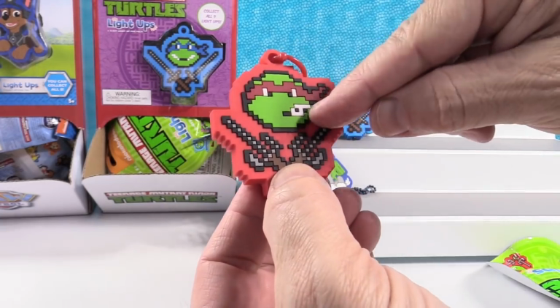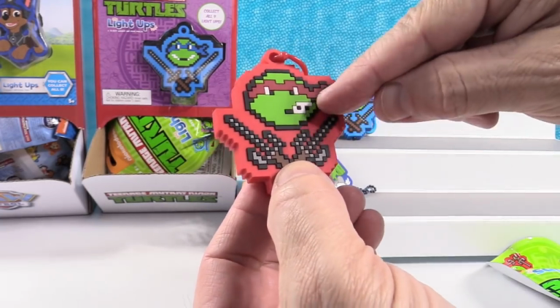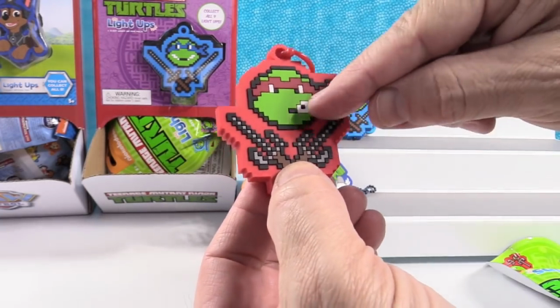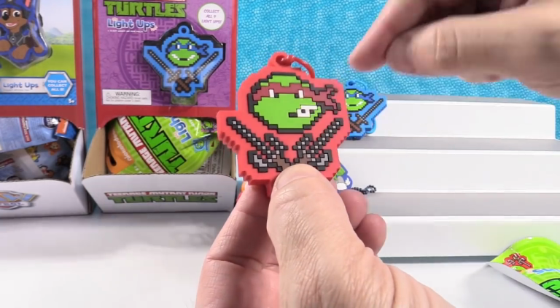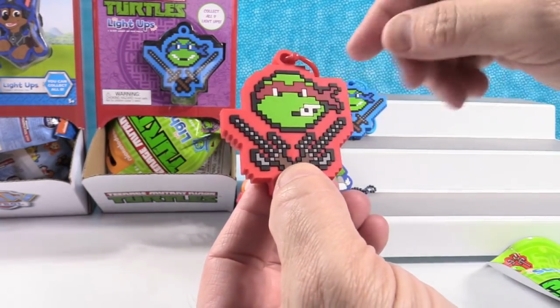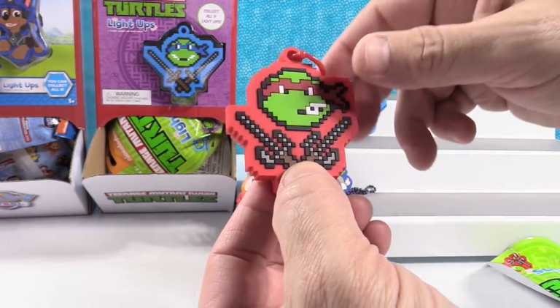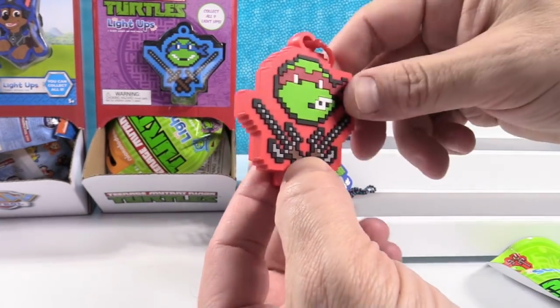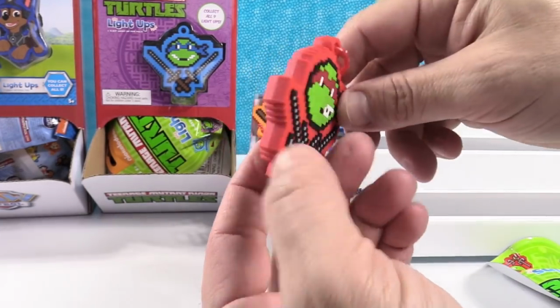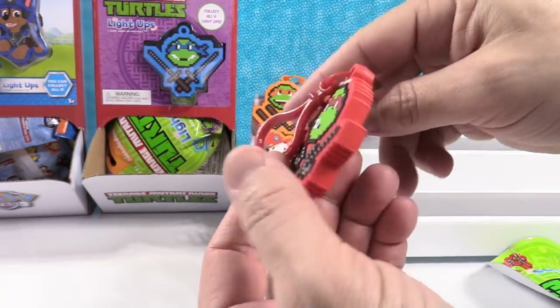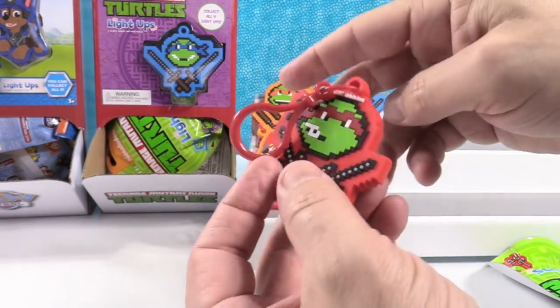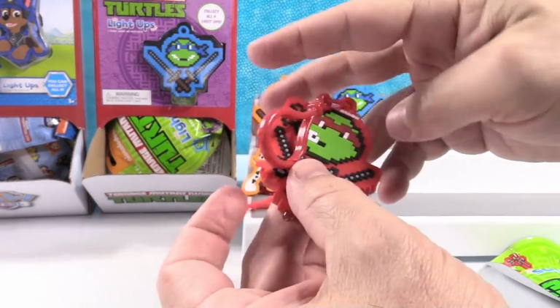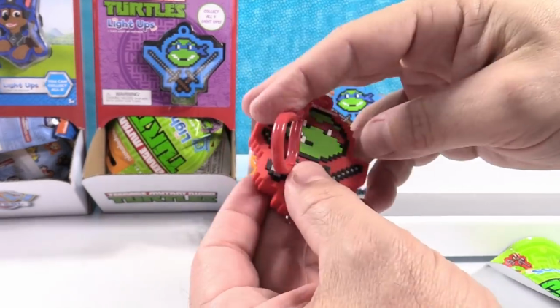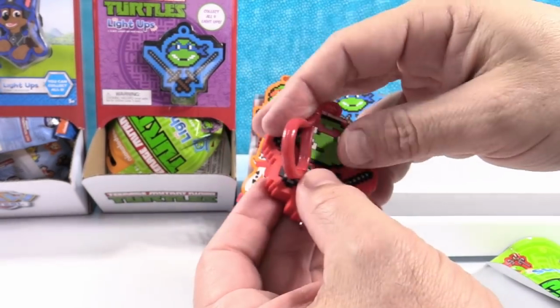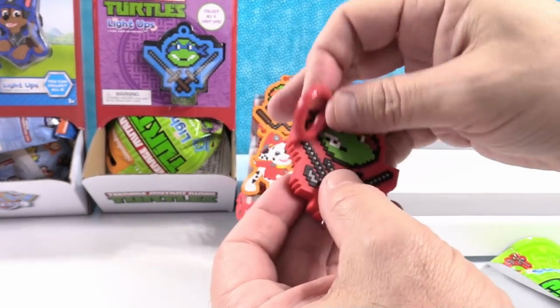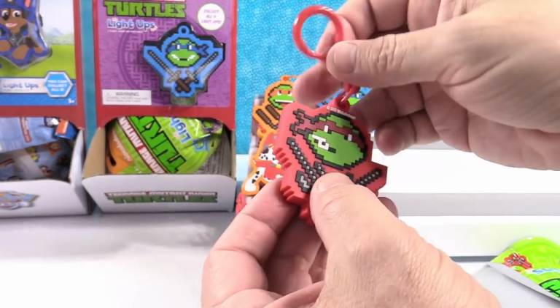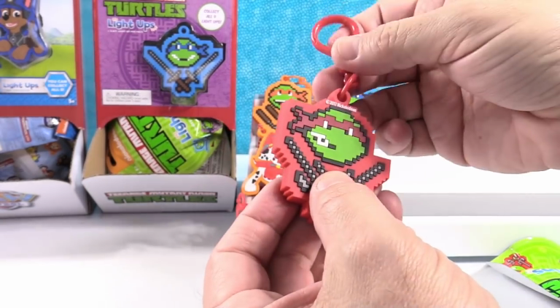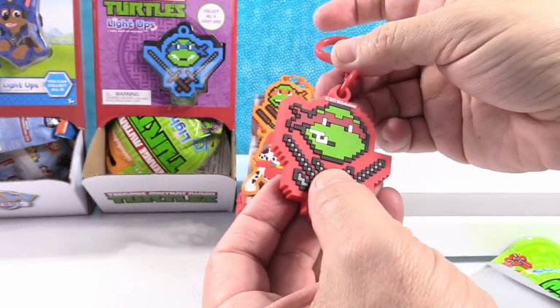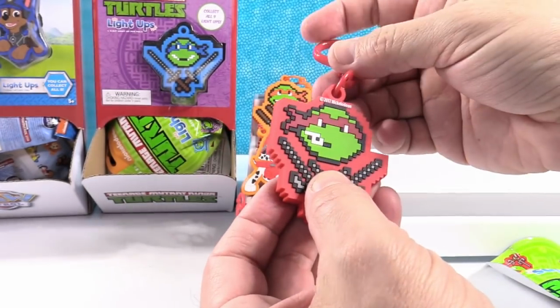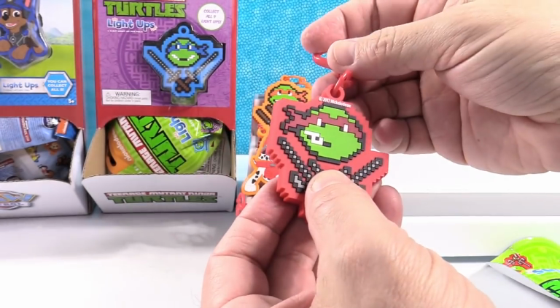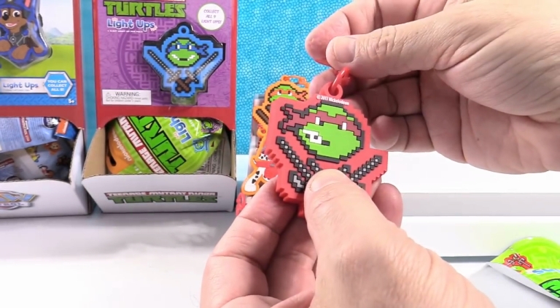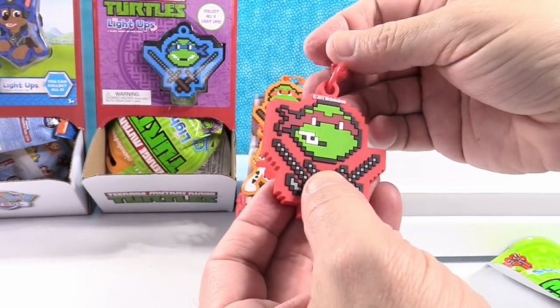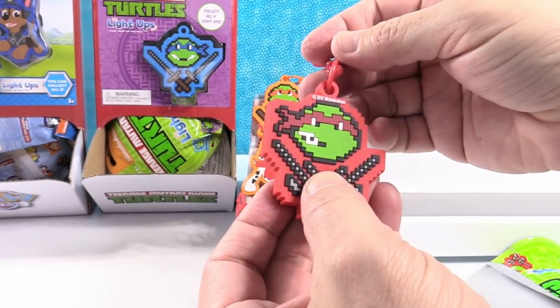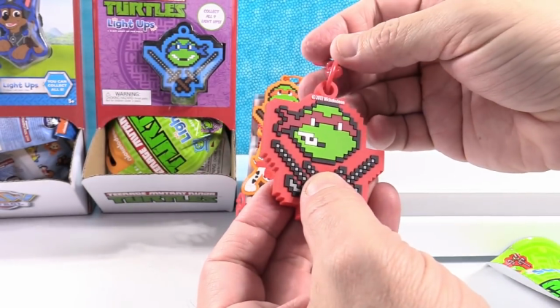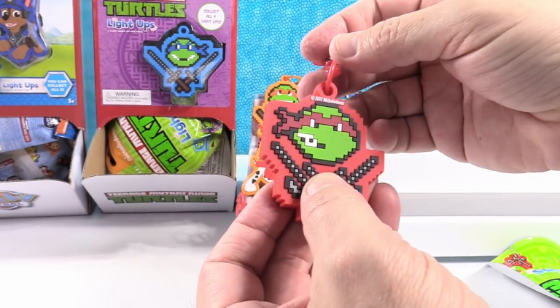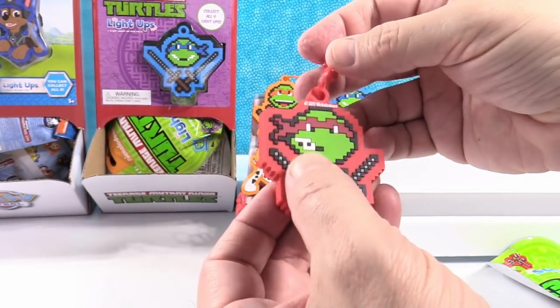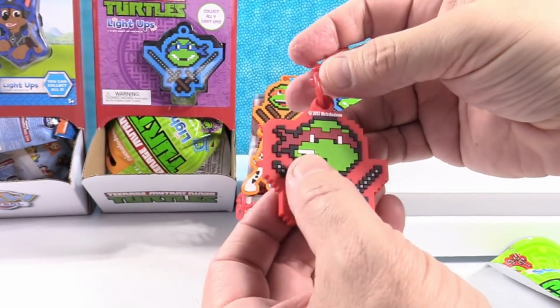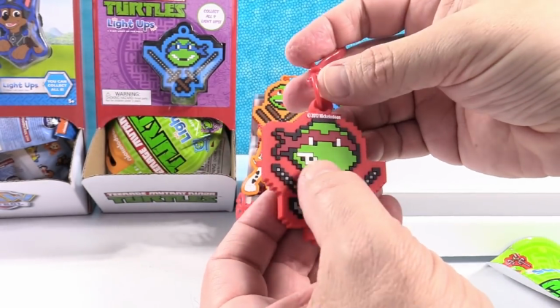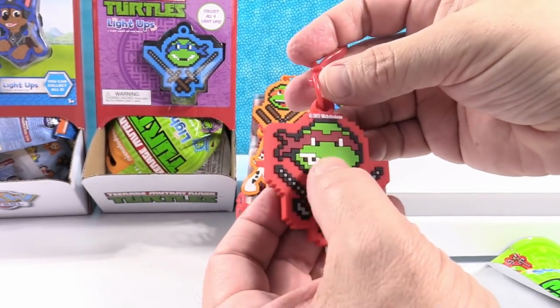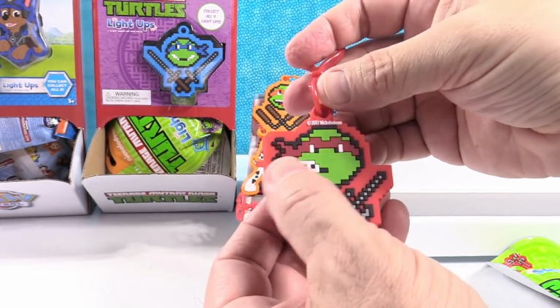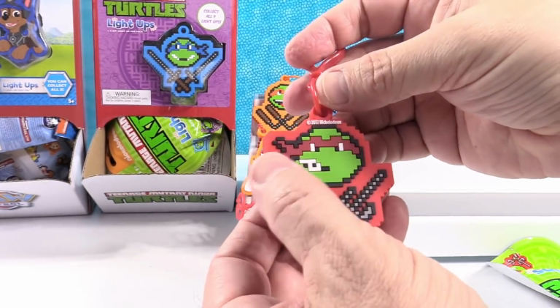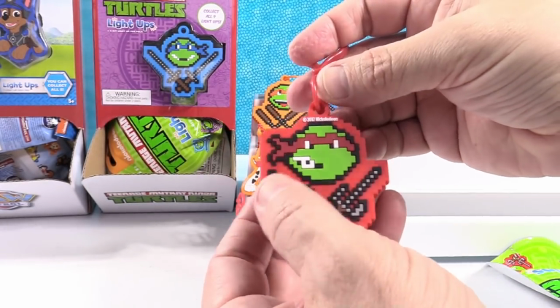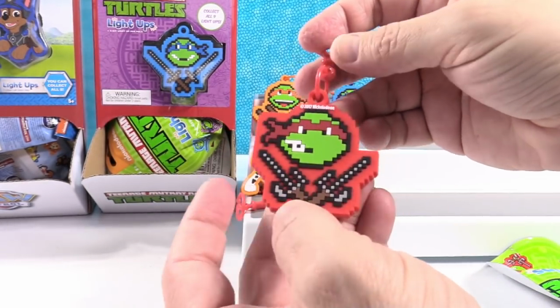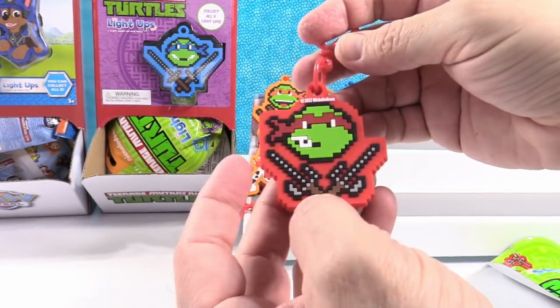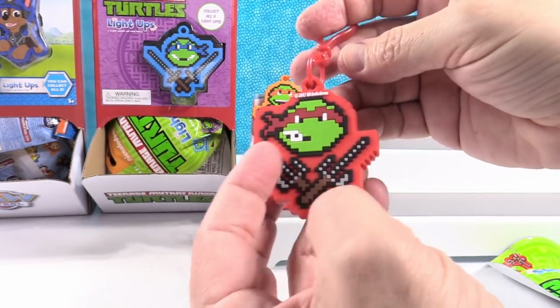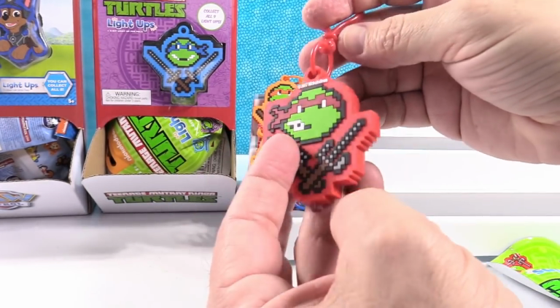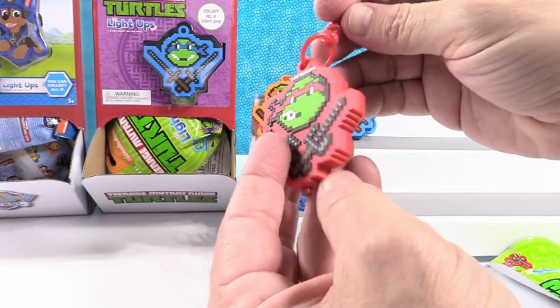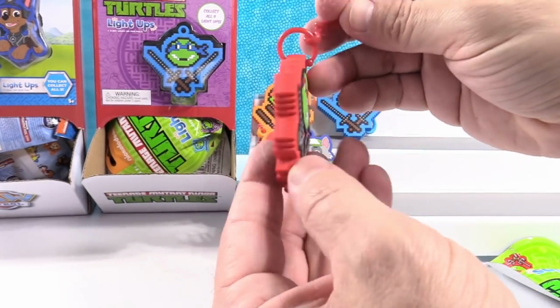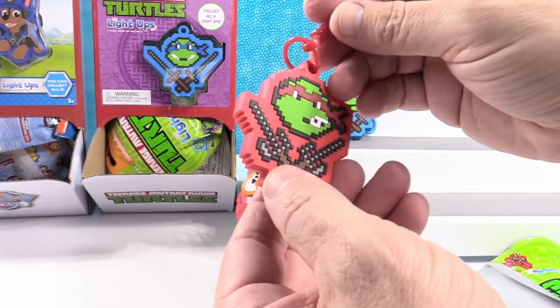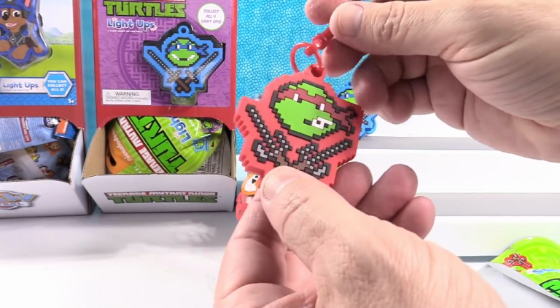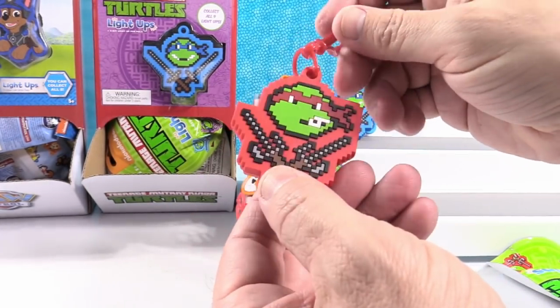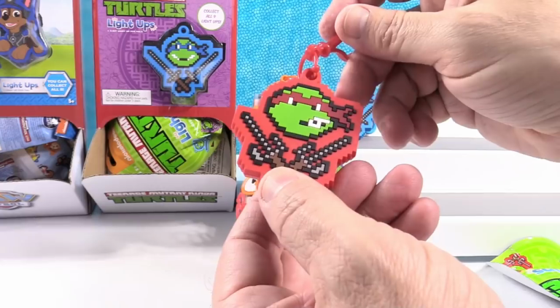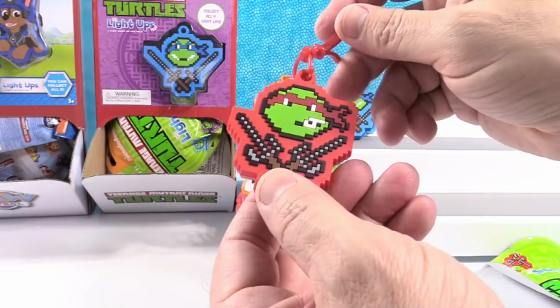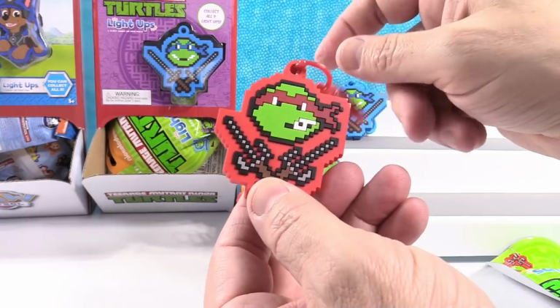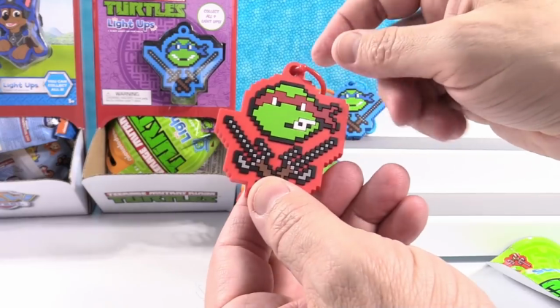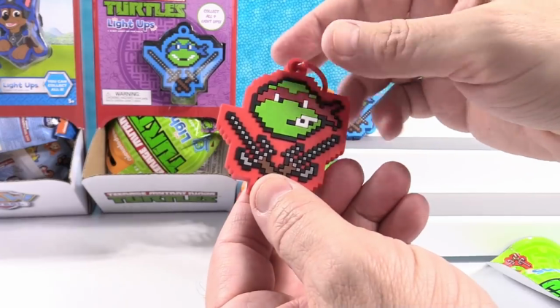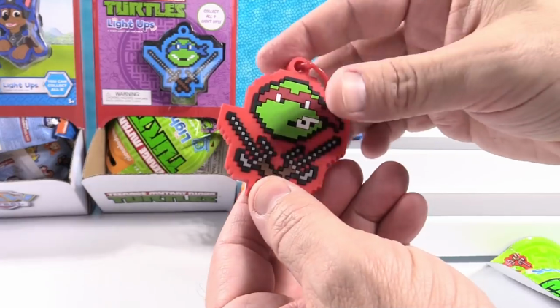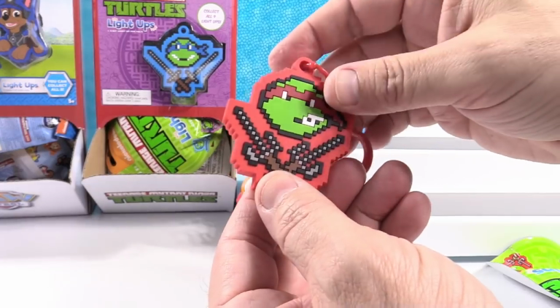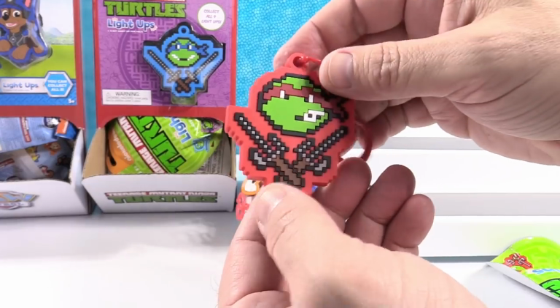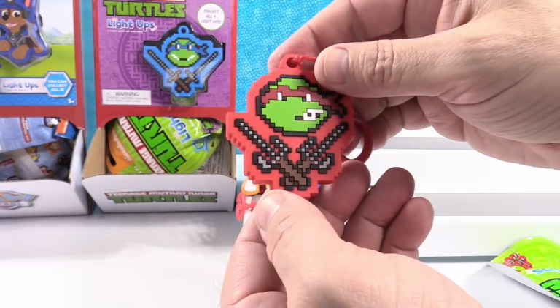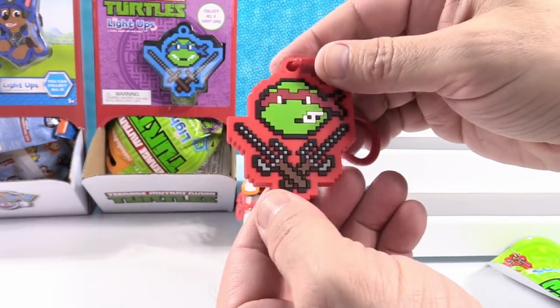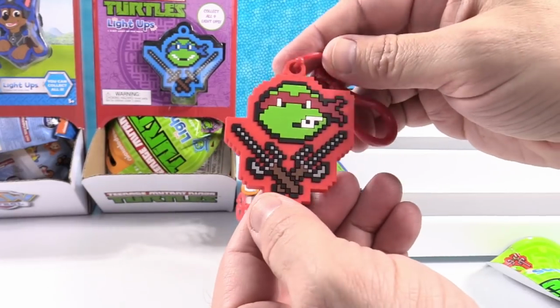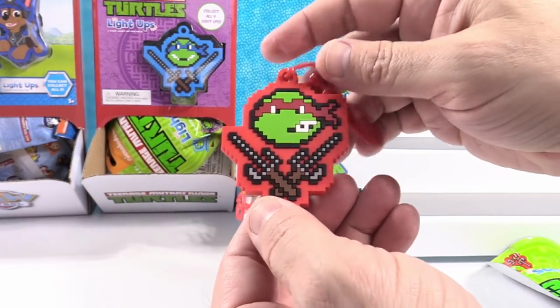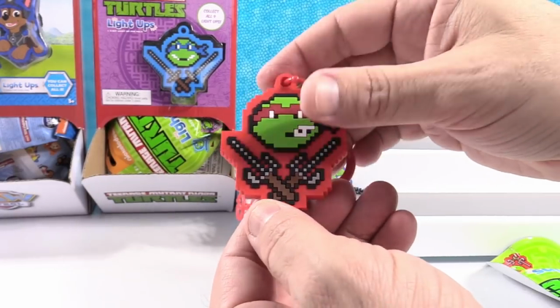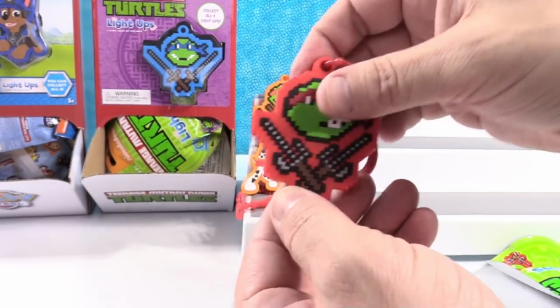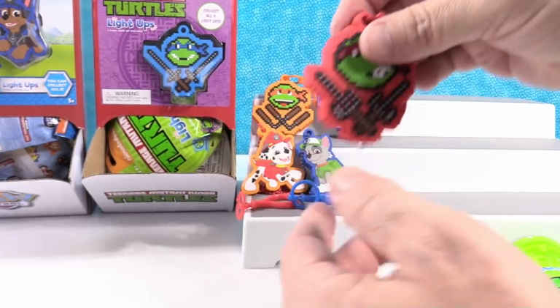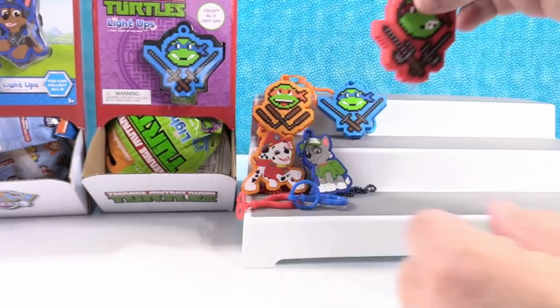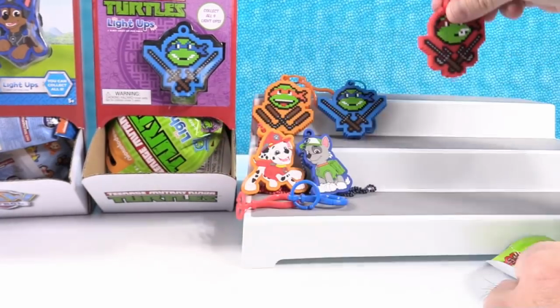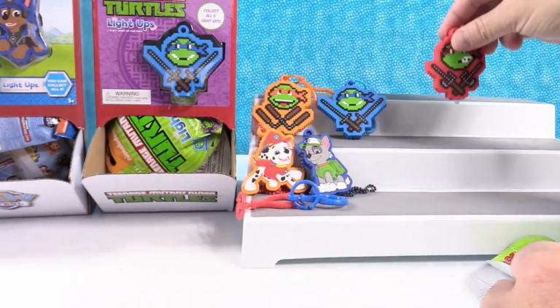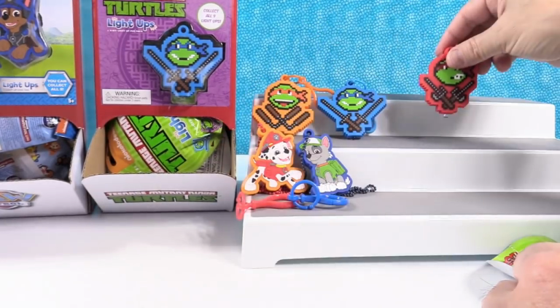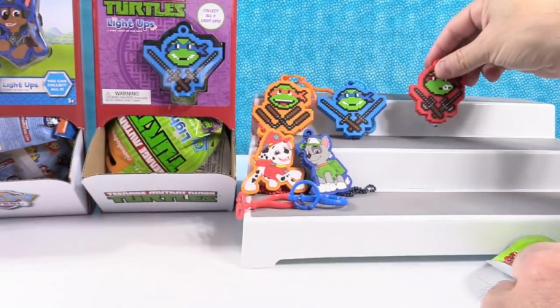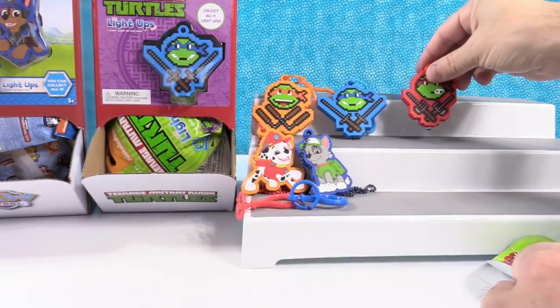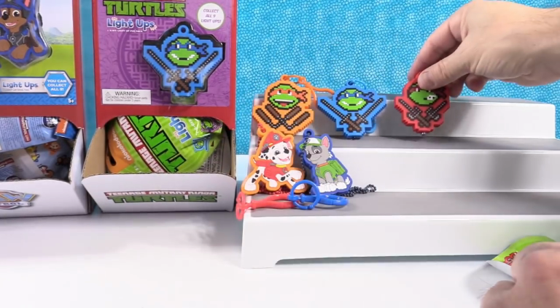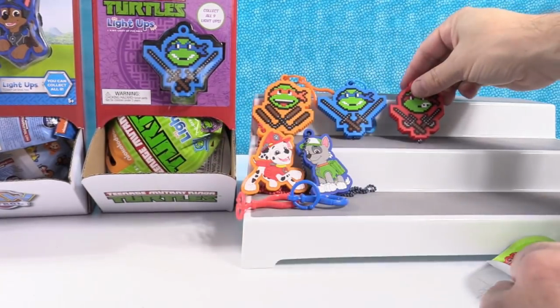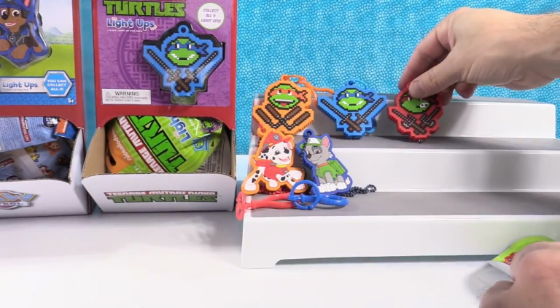I don't know what's up with his mouth — he has like a side grin or gritting his teeth.